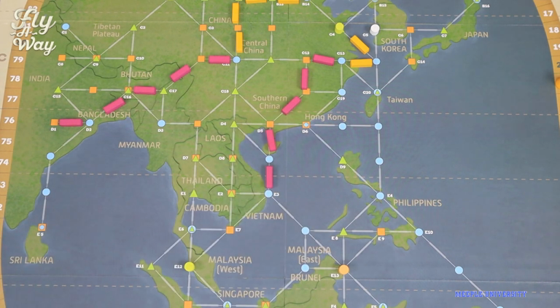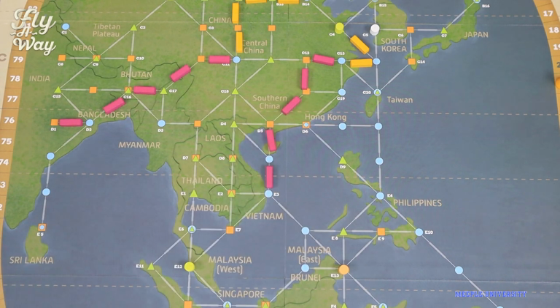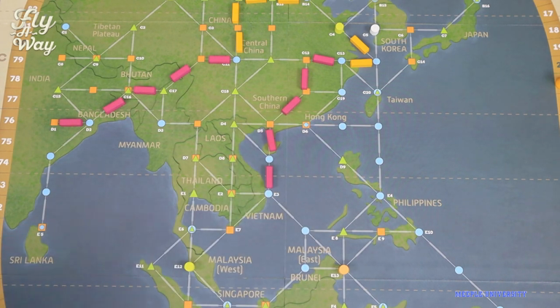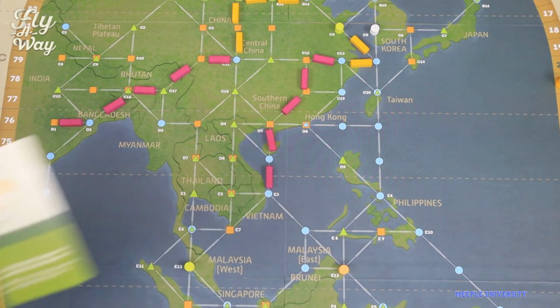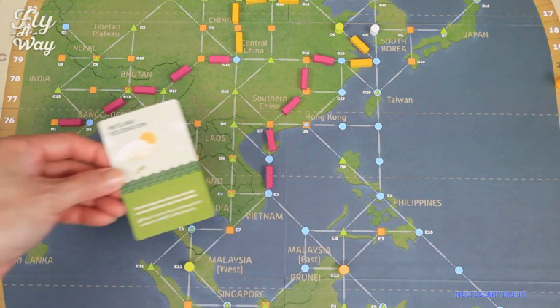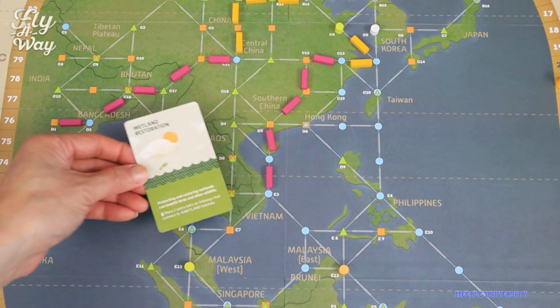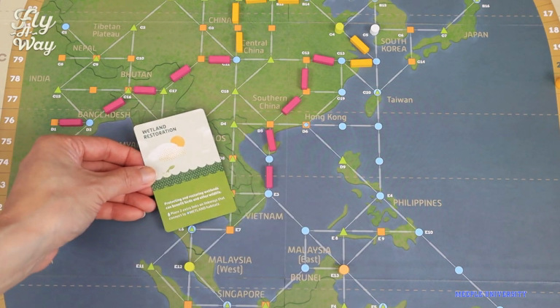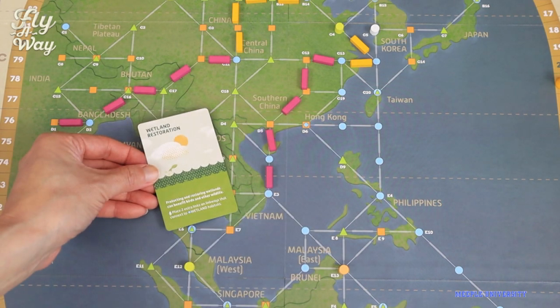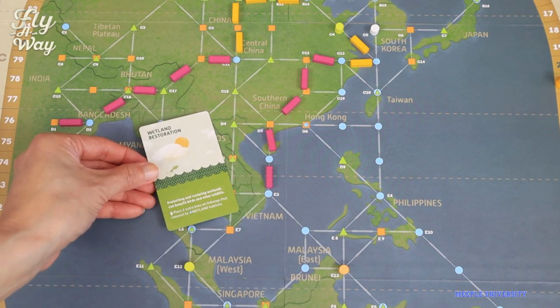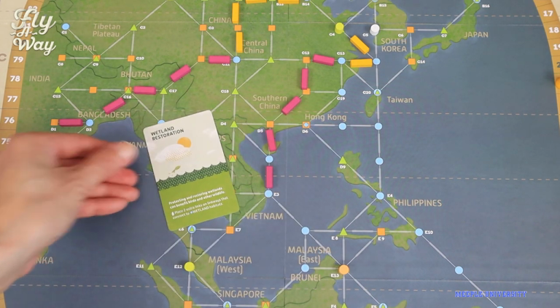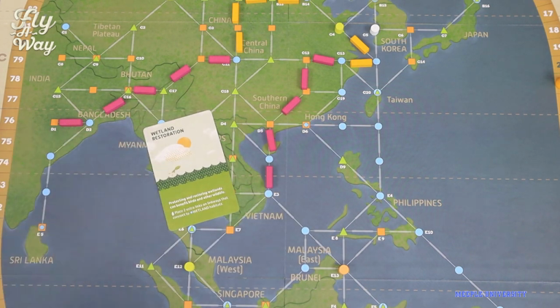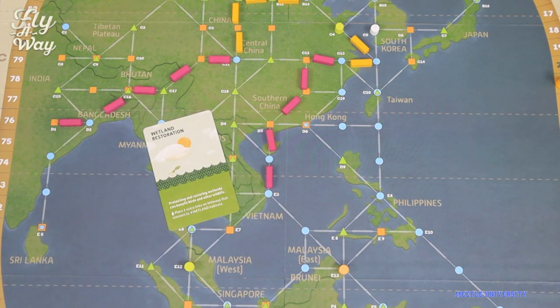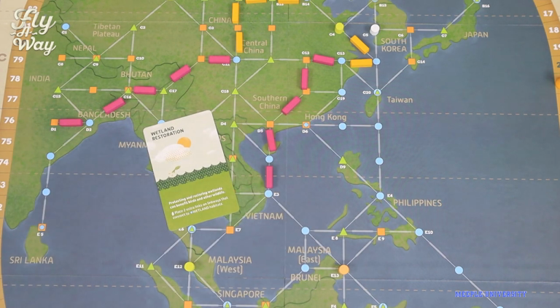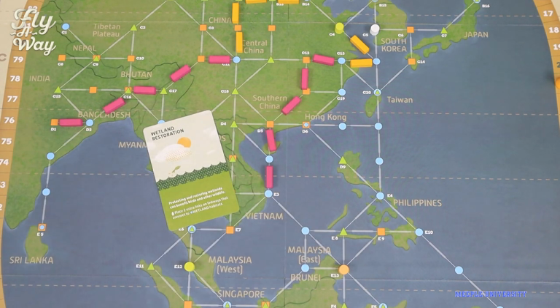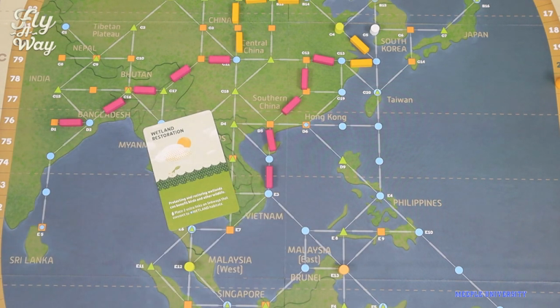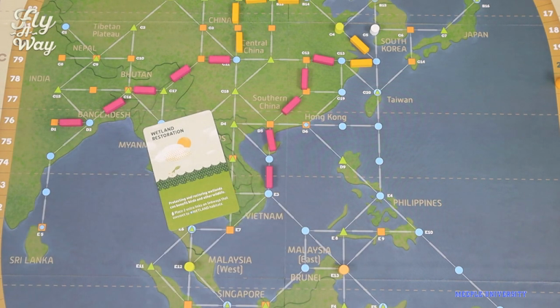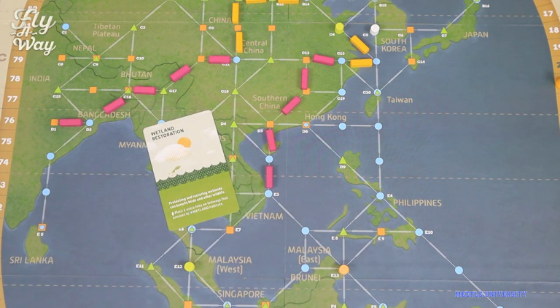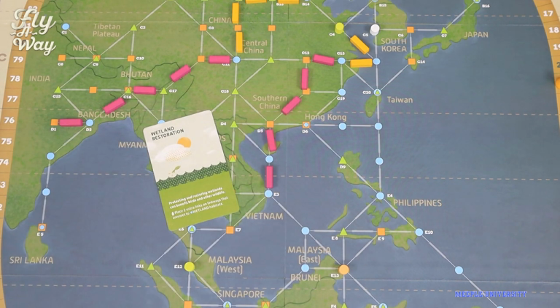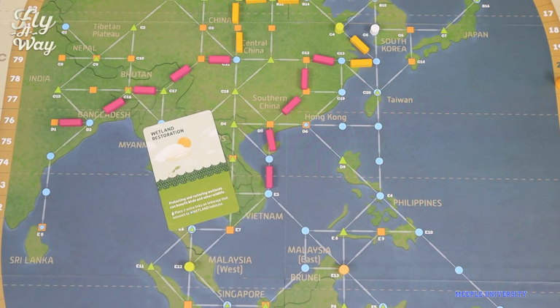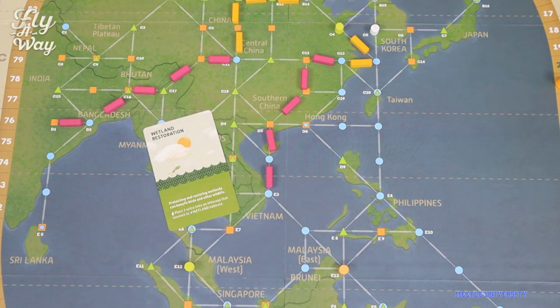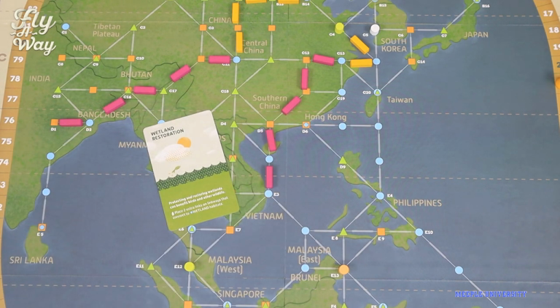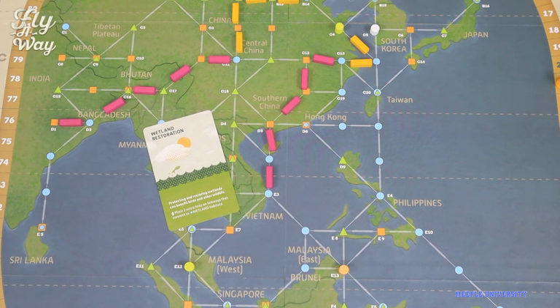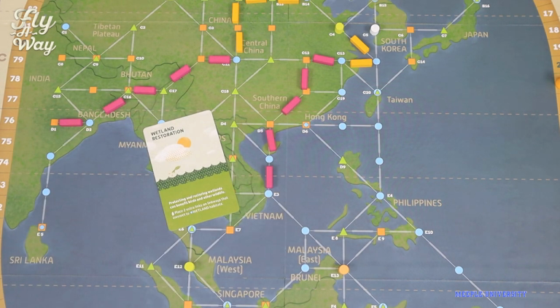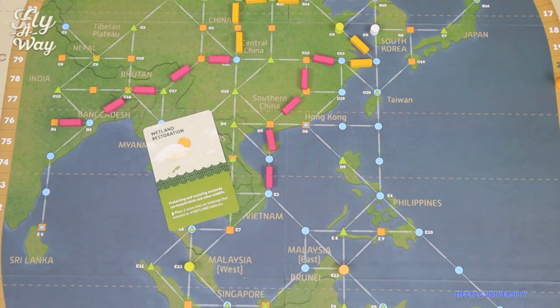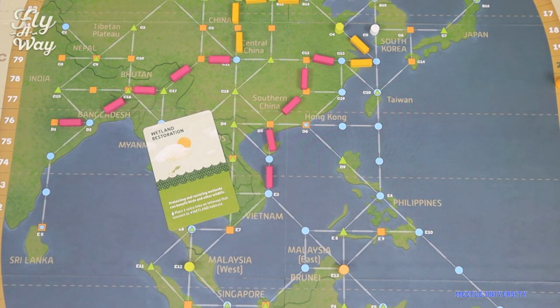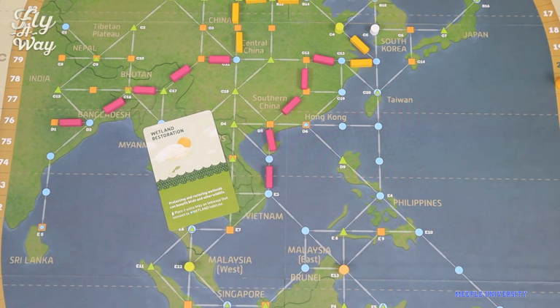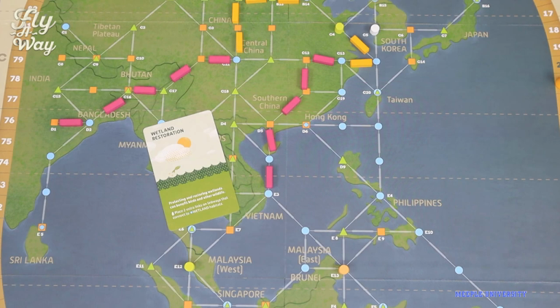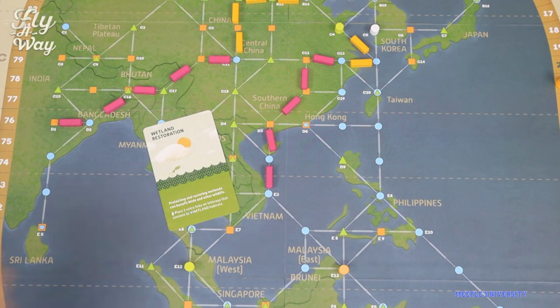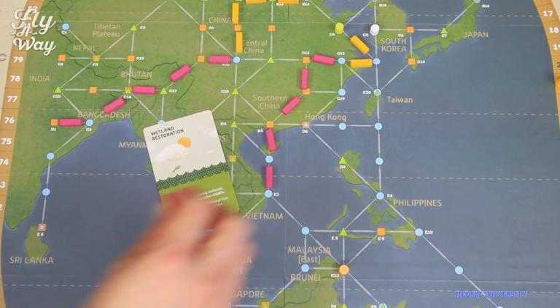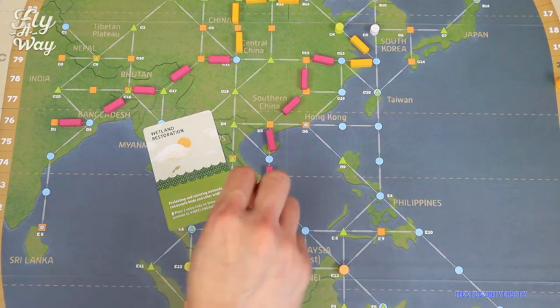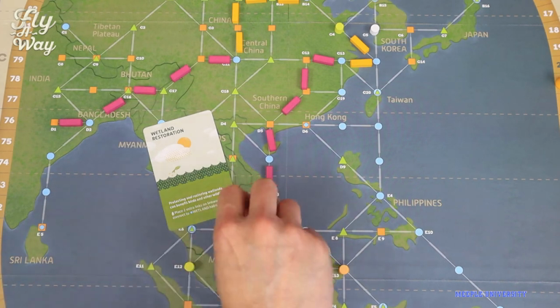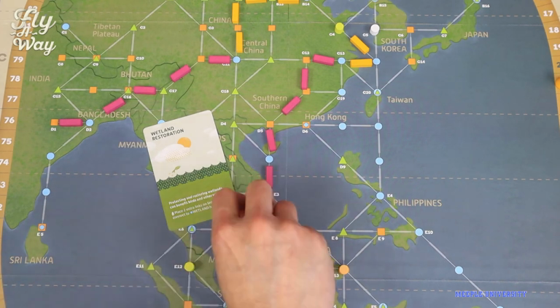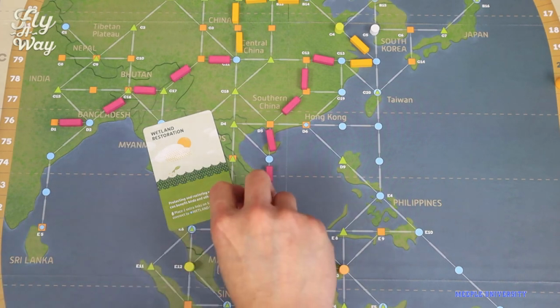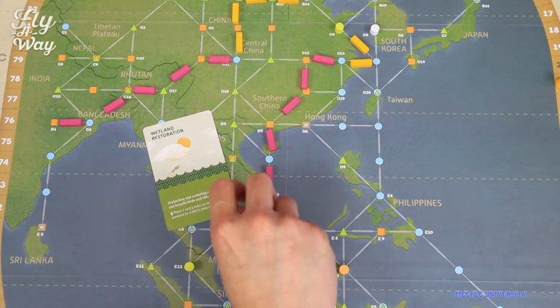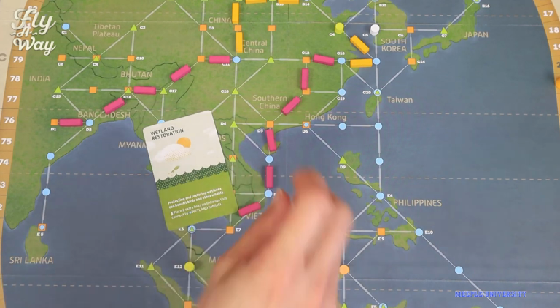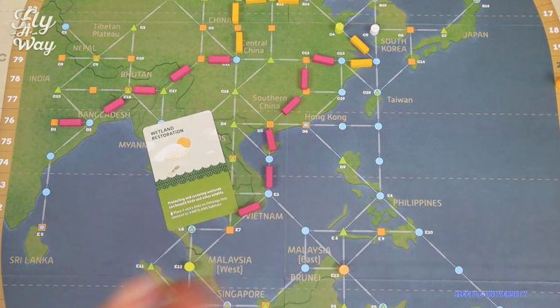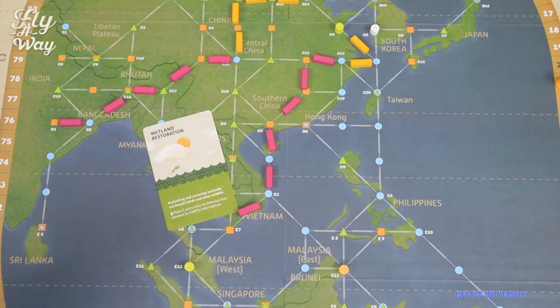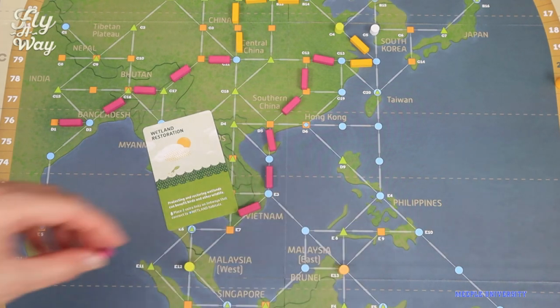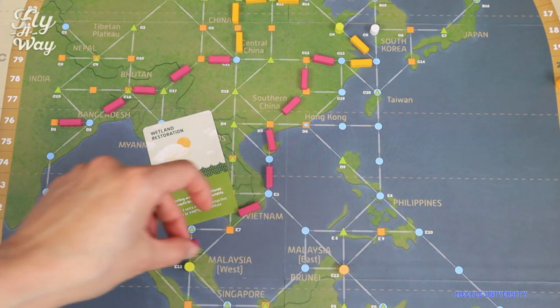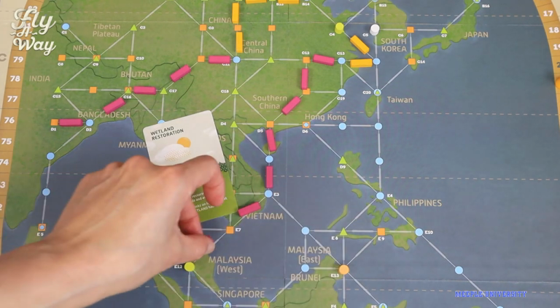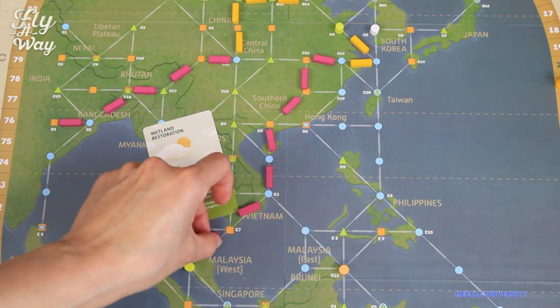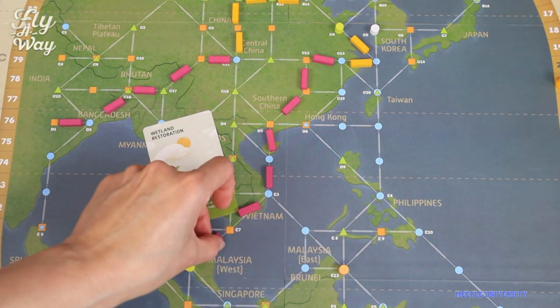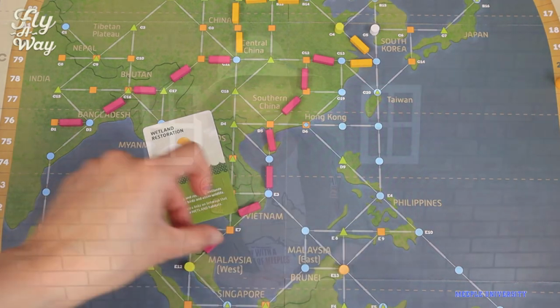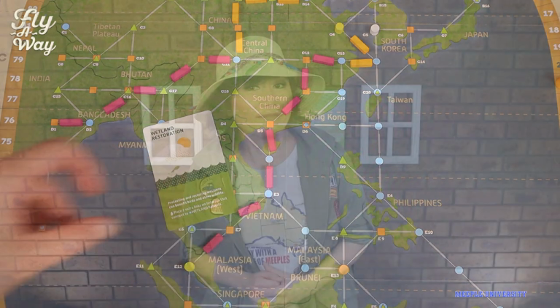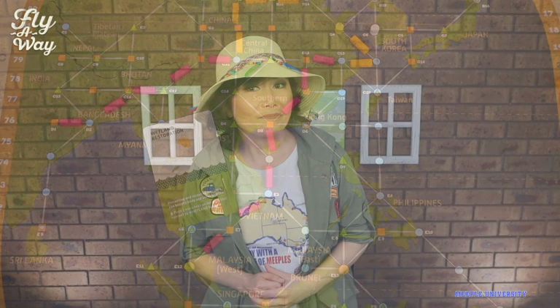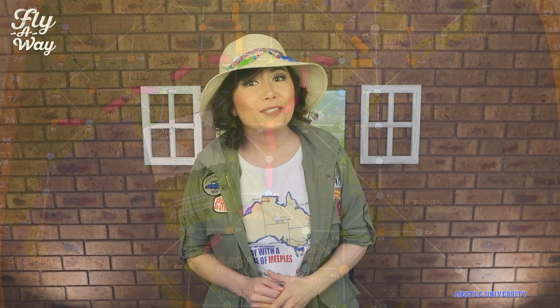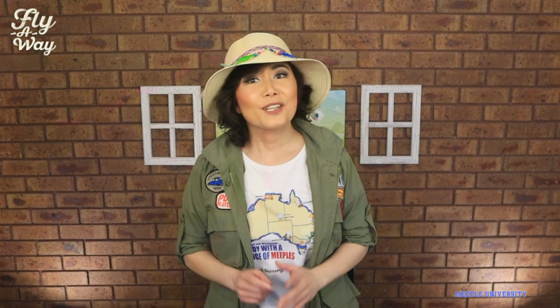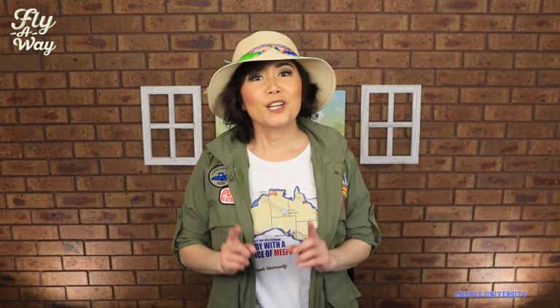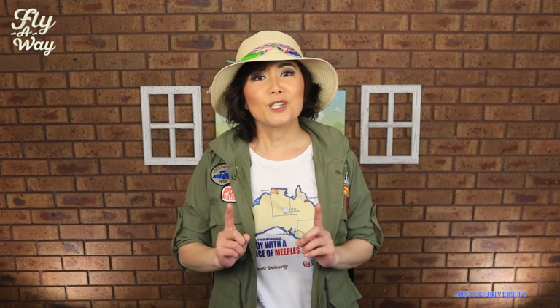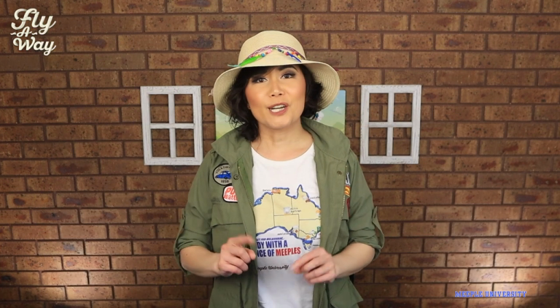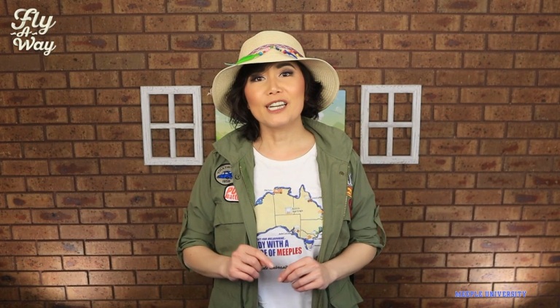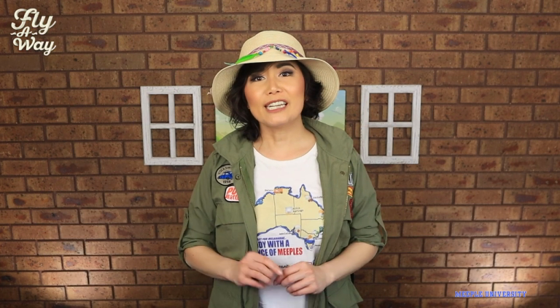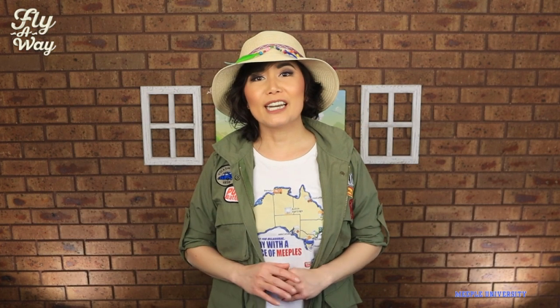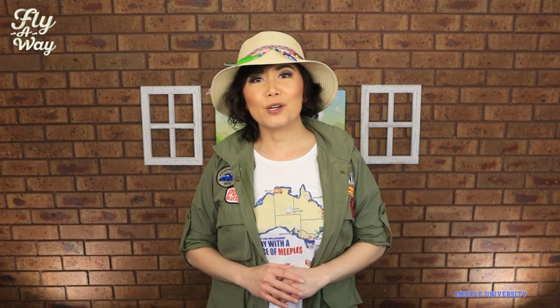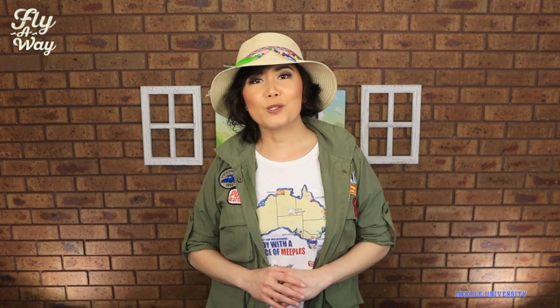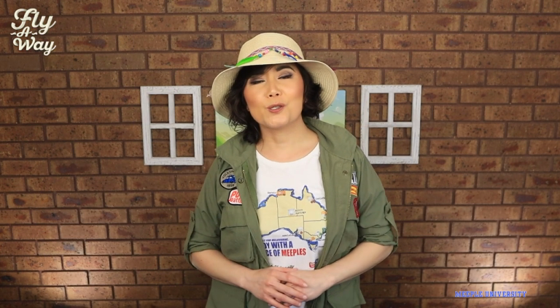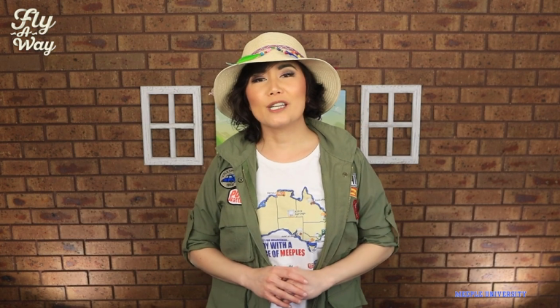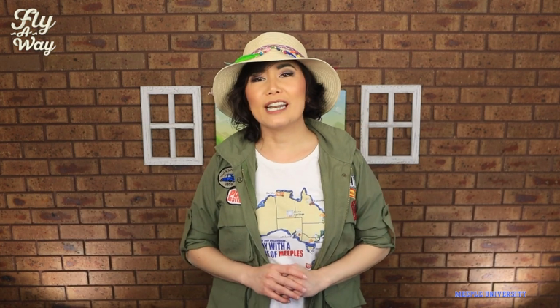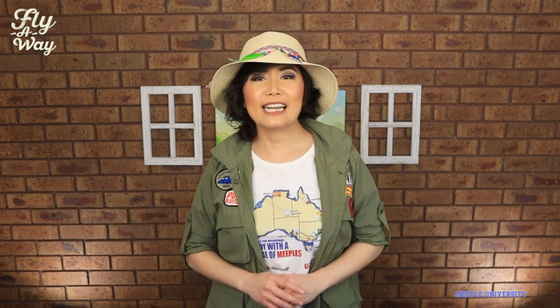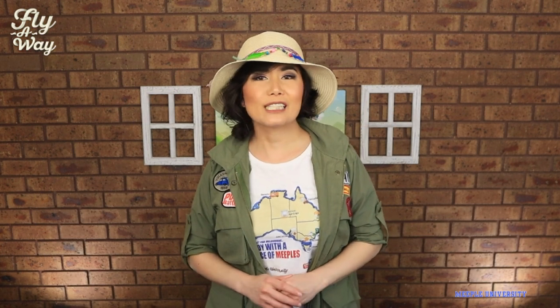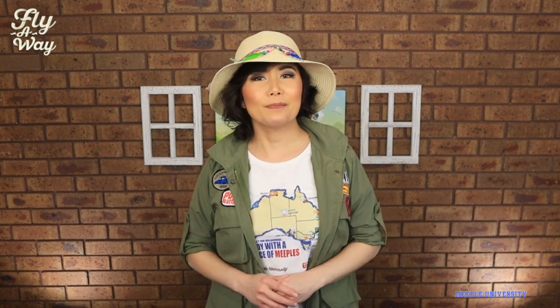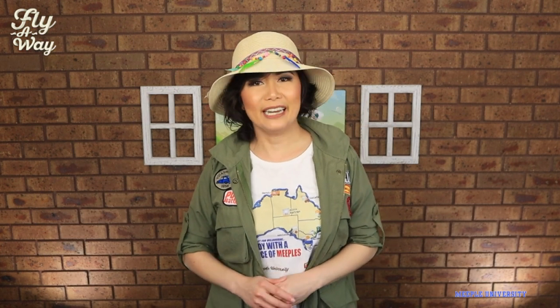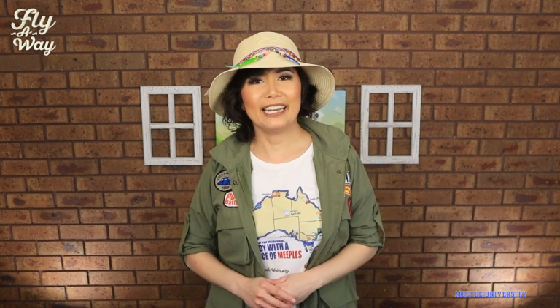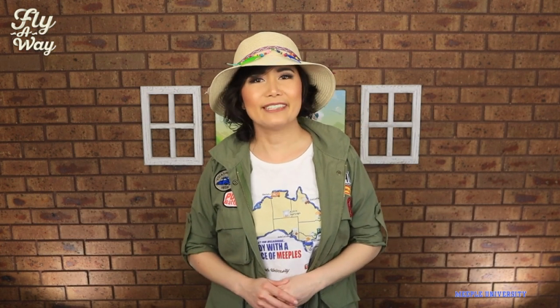Then you build up to three route links on the common map. You can play Wing It cards during this phase too, like placing two extra links. Then it goes to the next player.